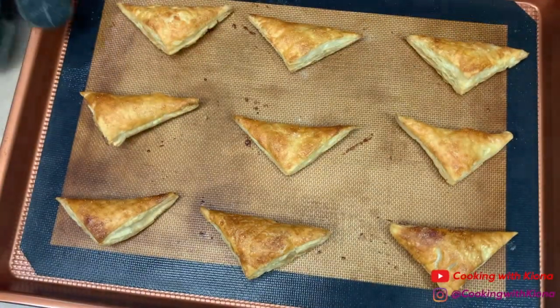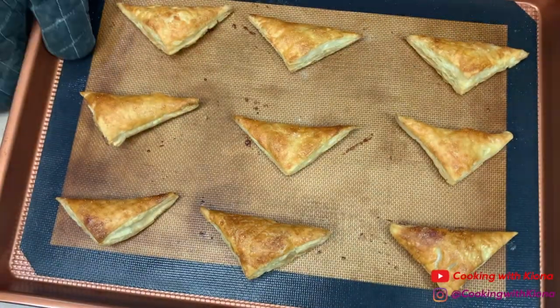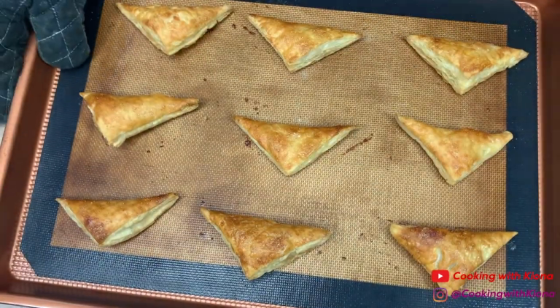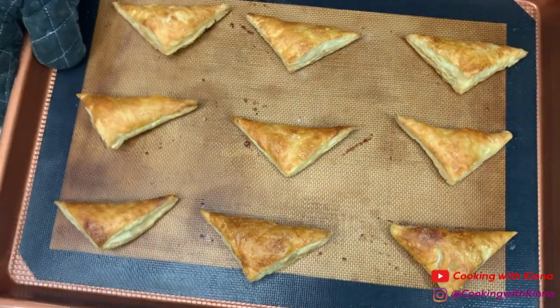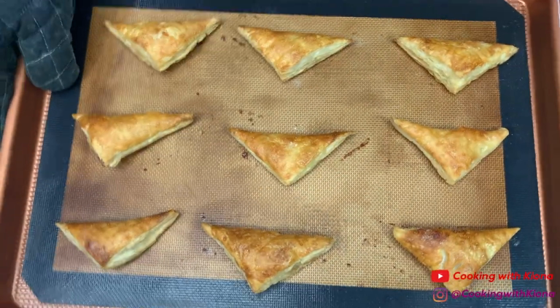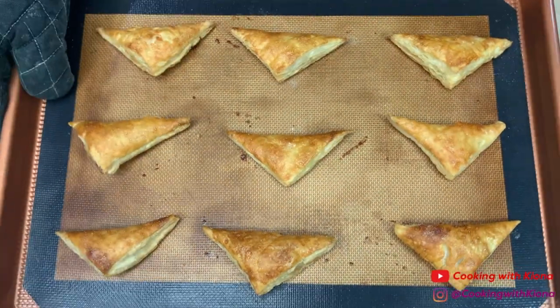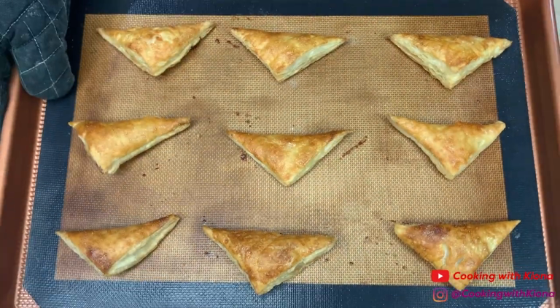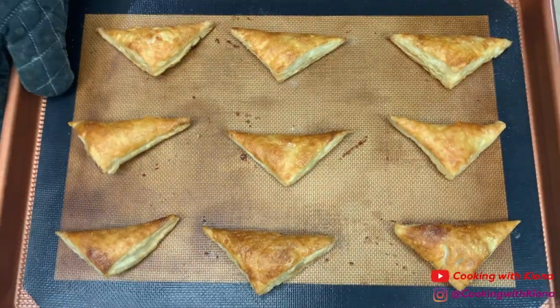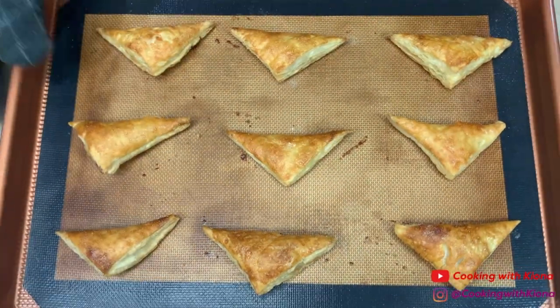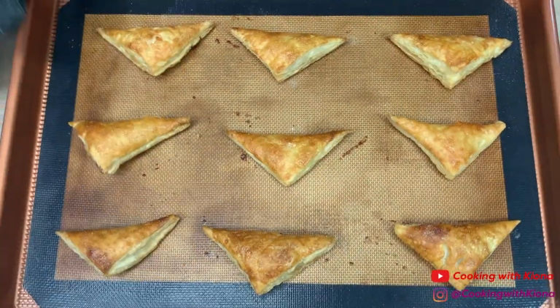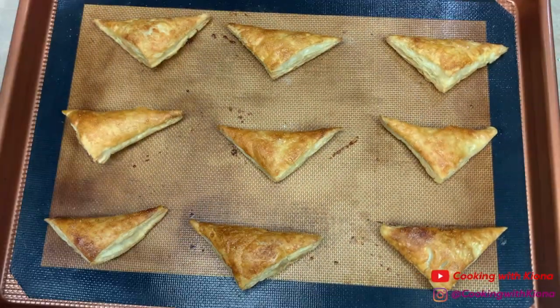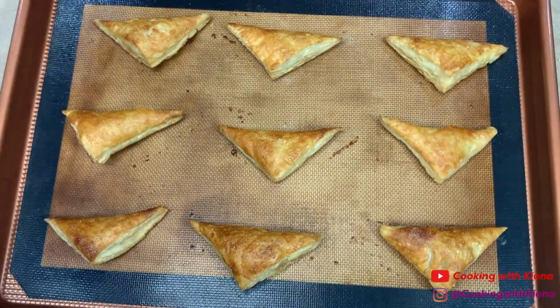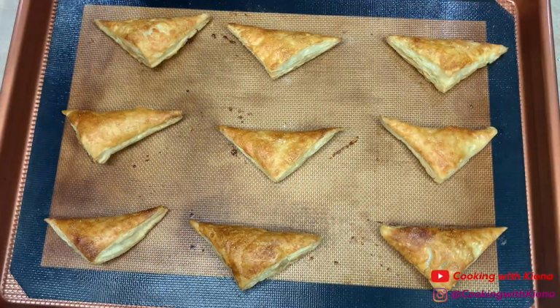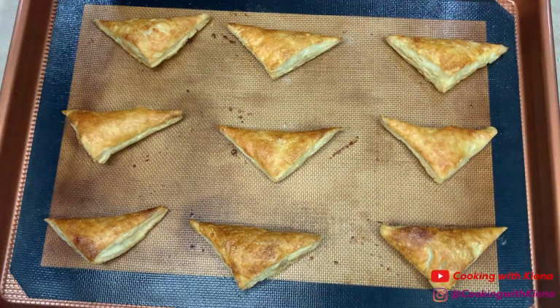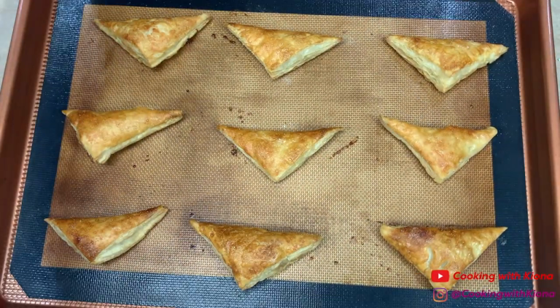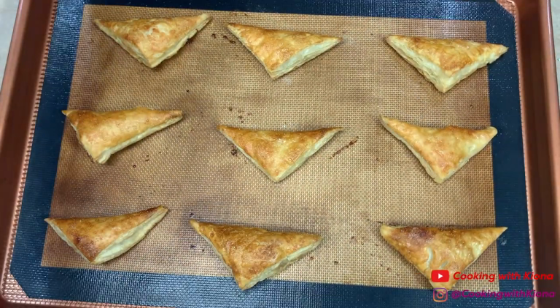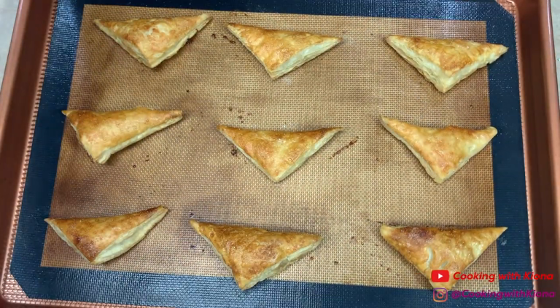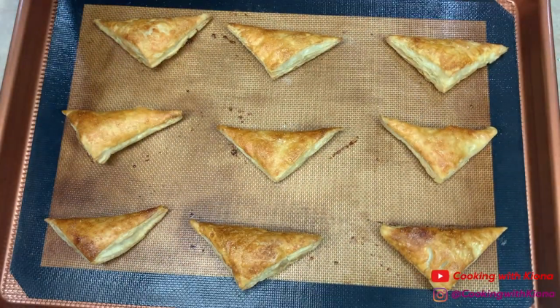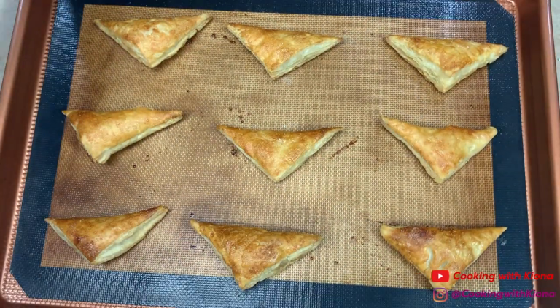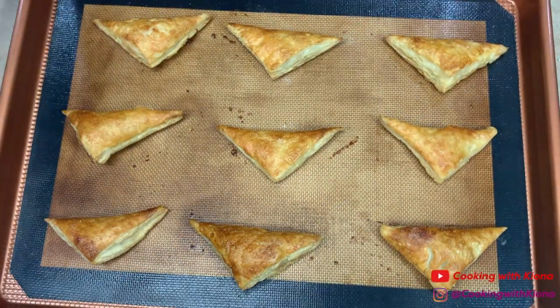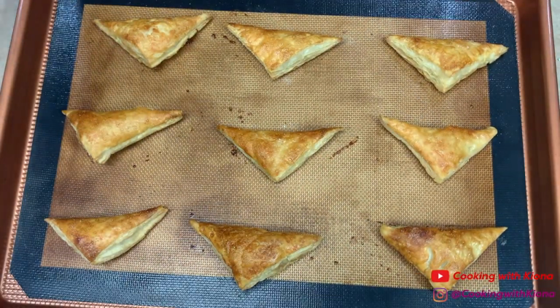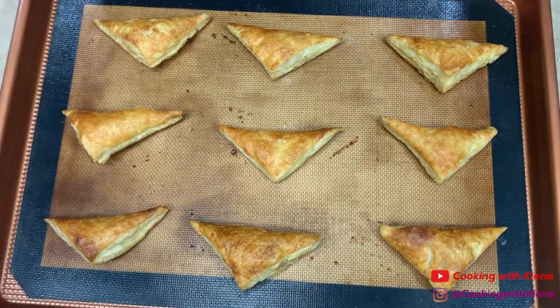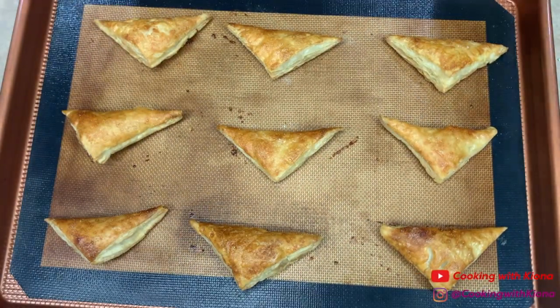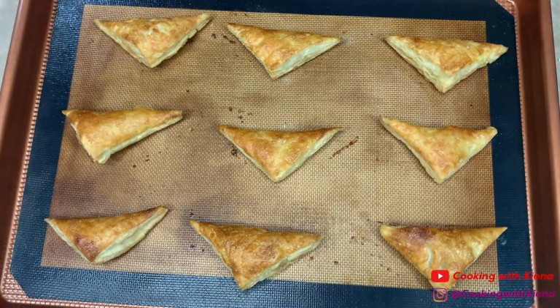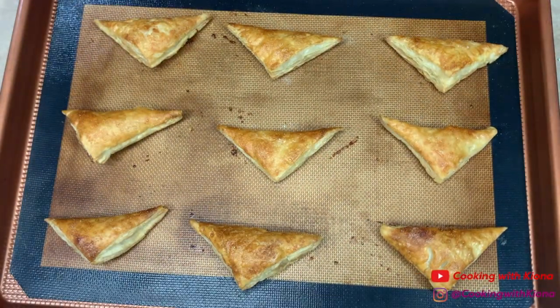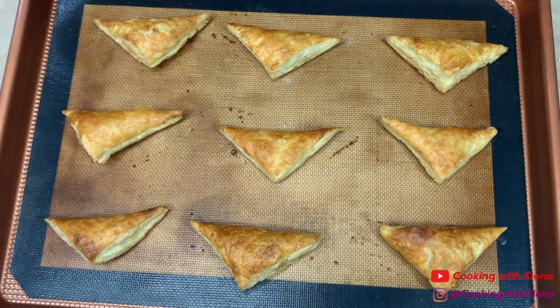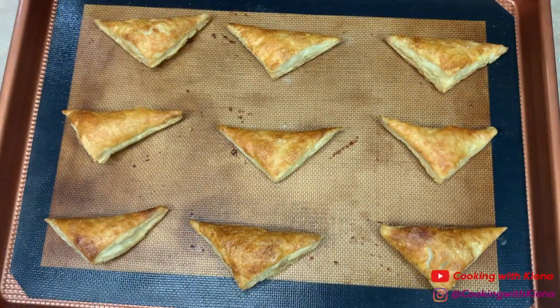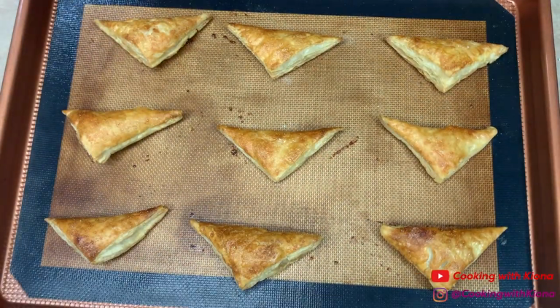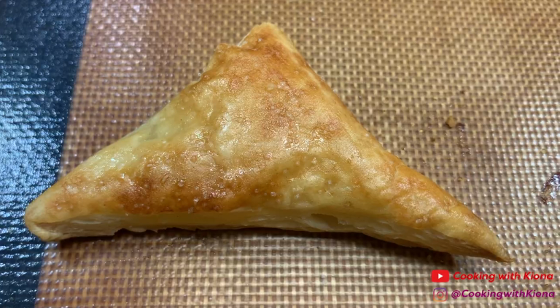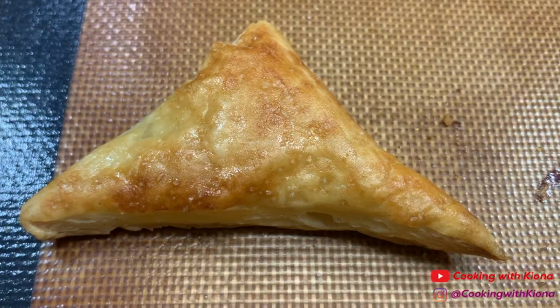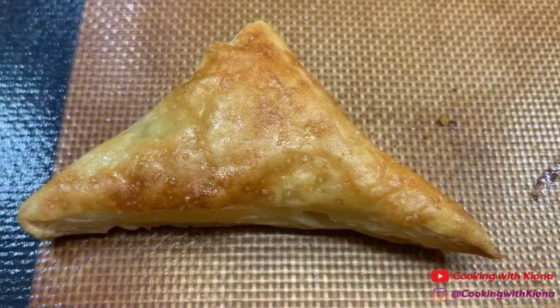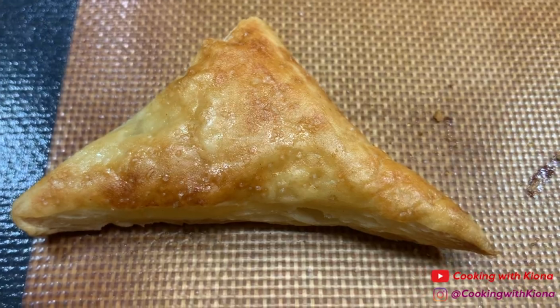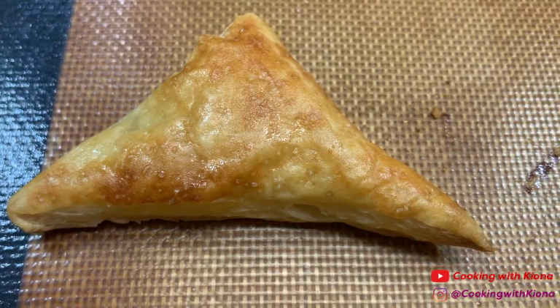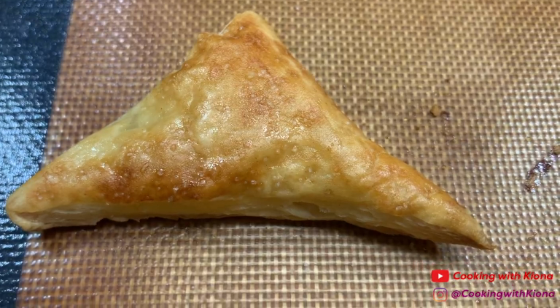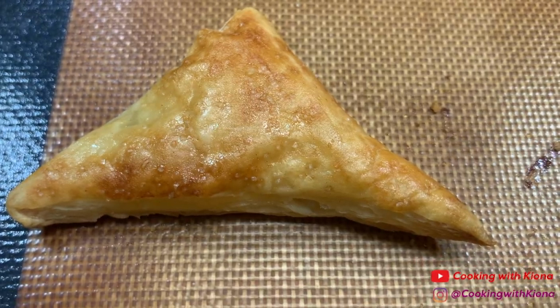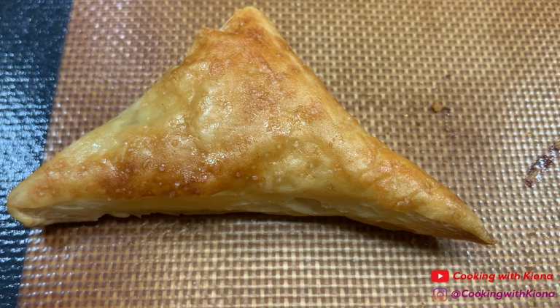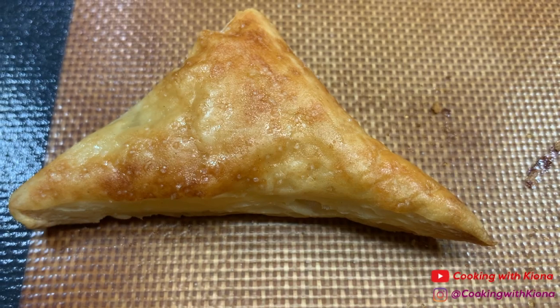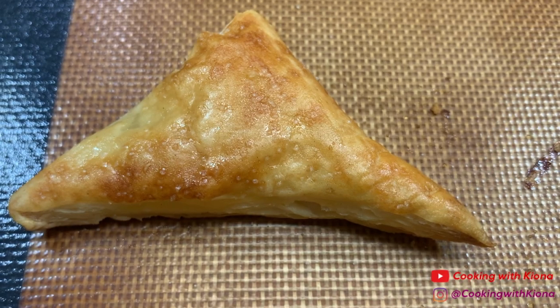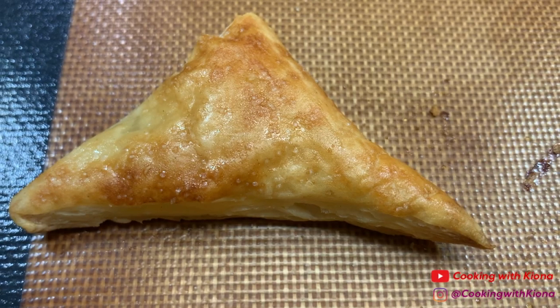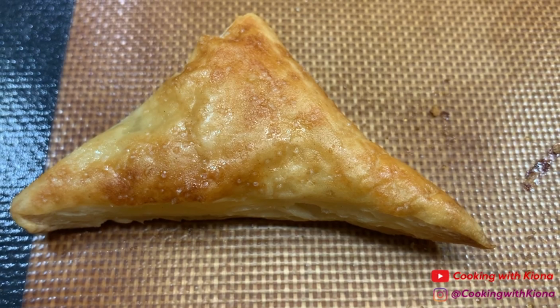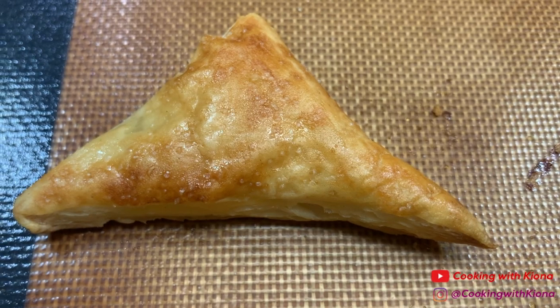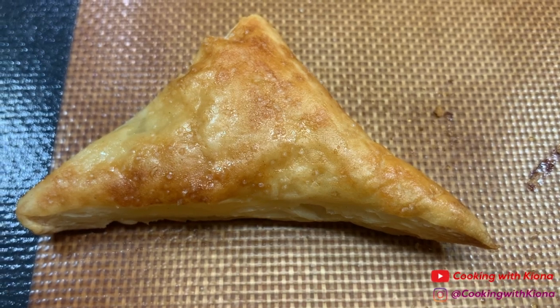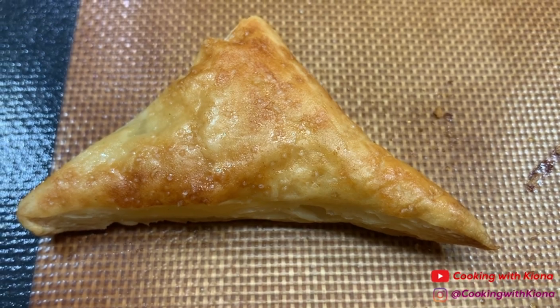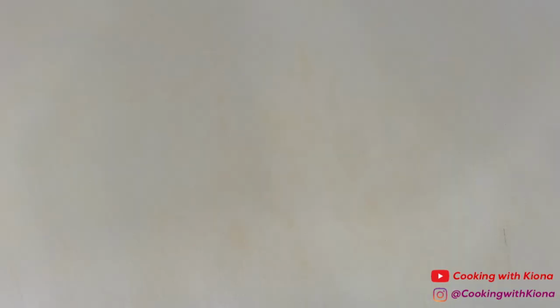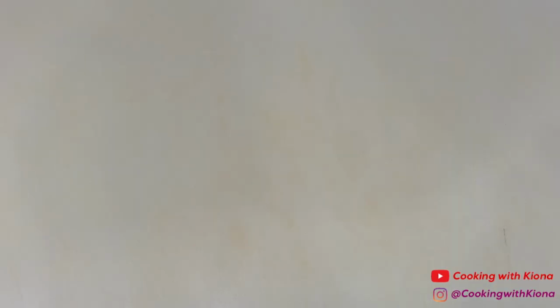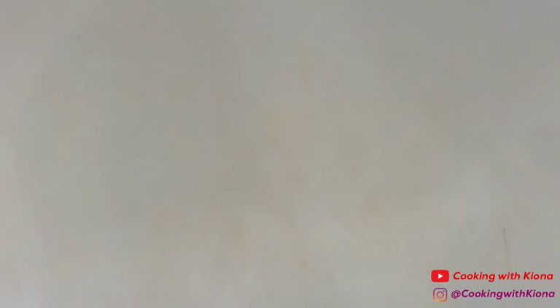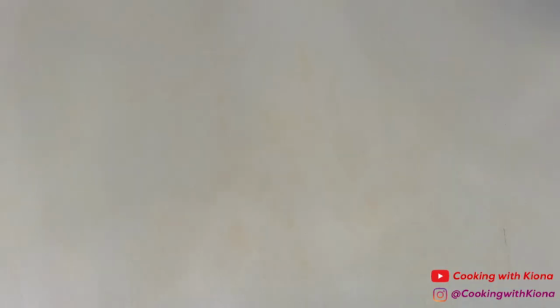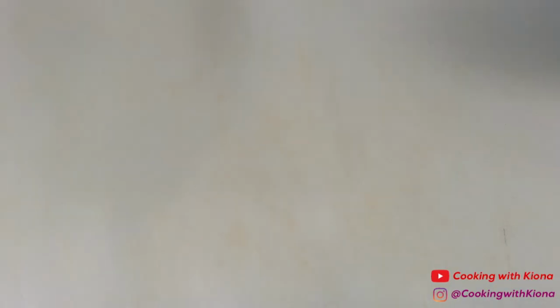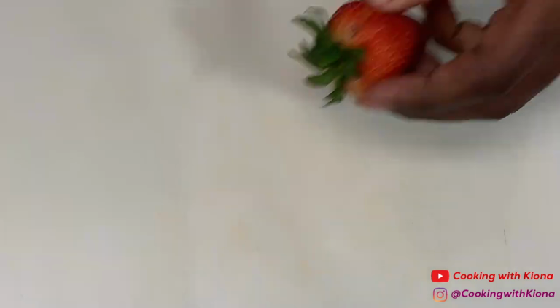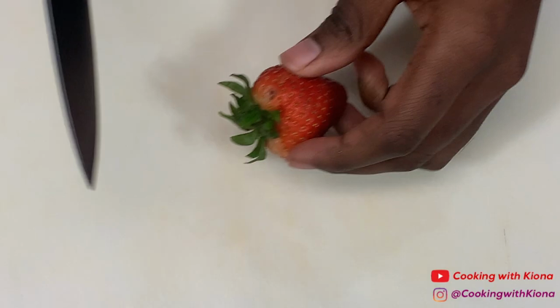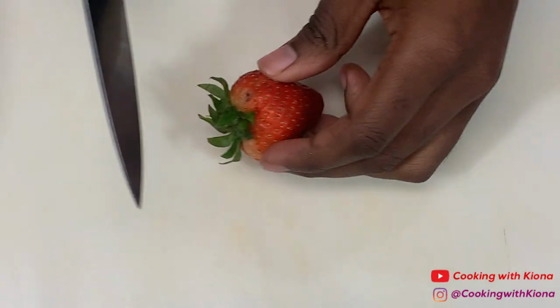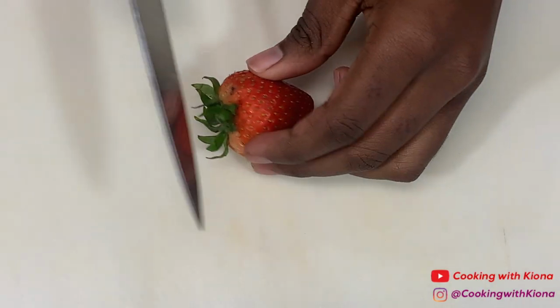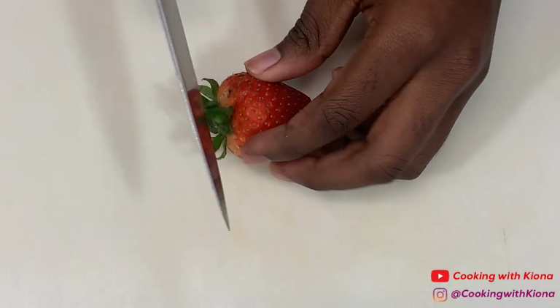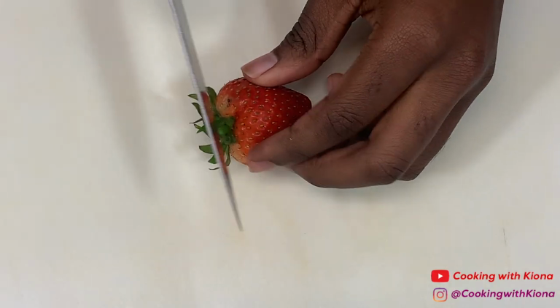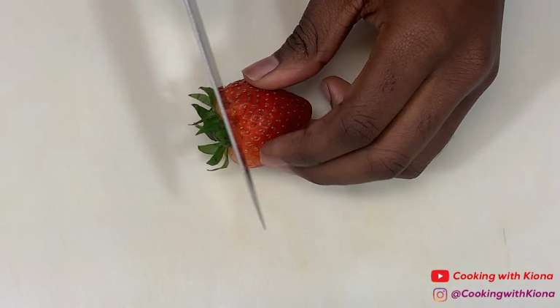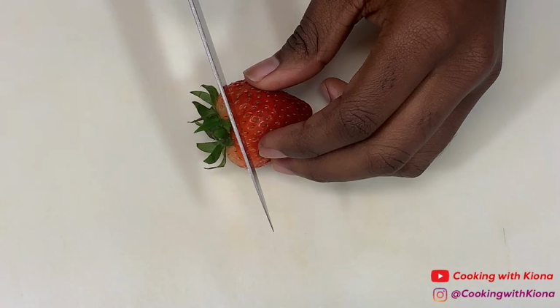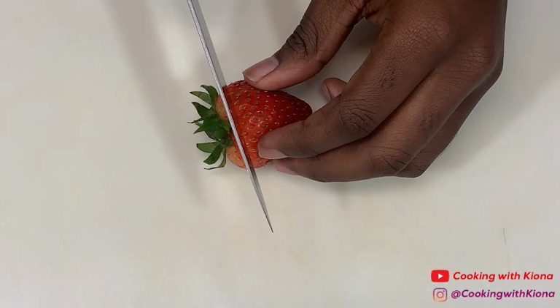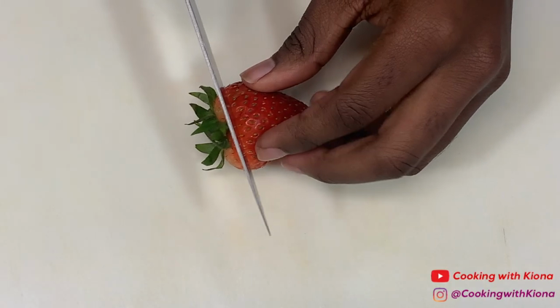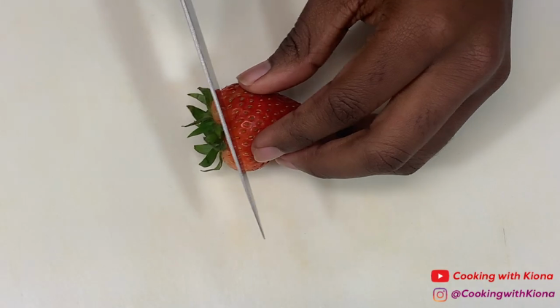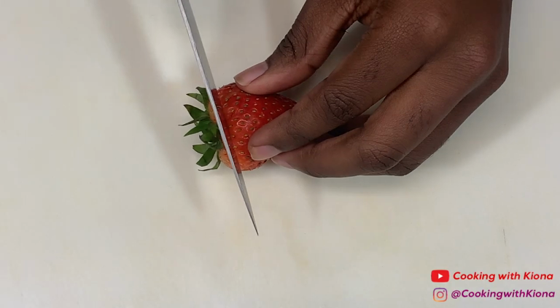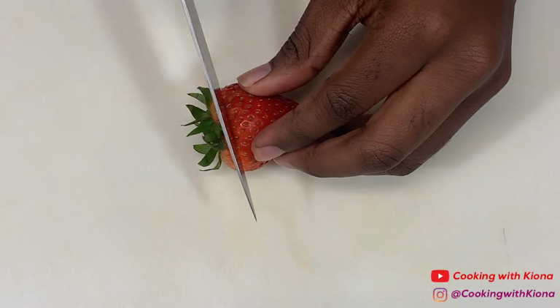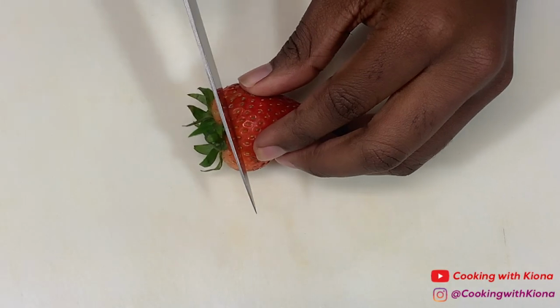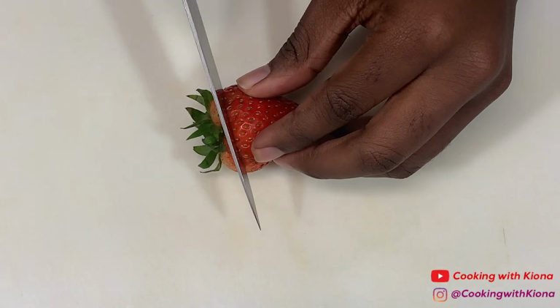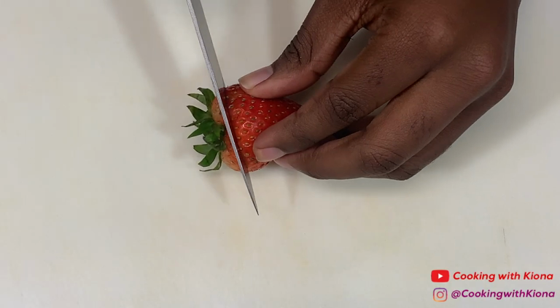Once your pieces of pastry puff have finished baking, set them to the side. Next, cut some strawberries into slices.